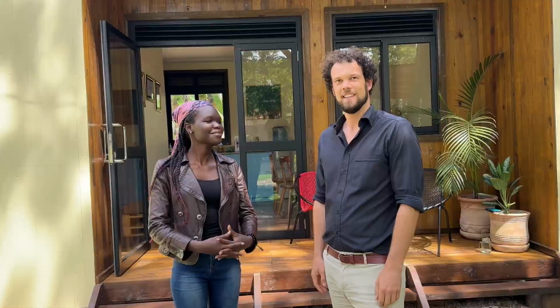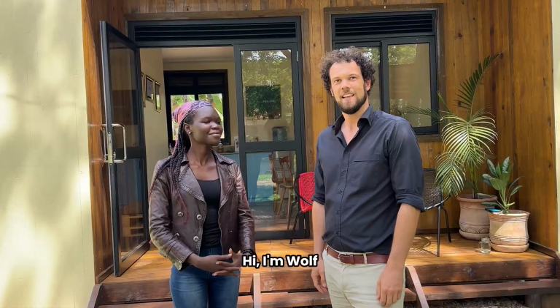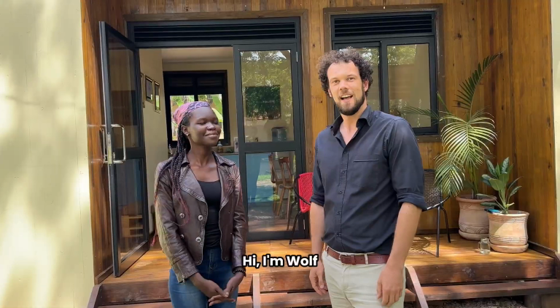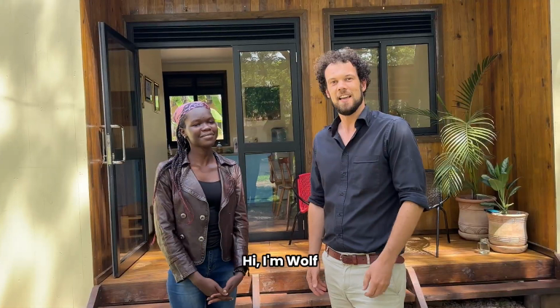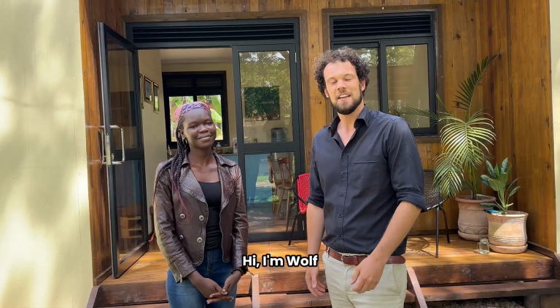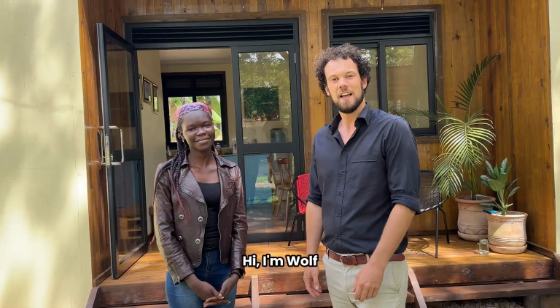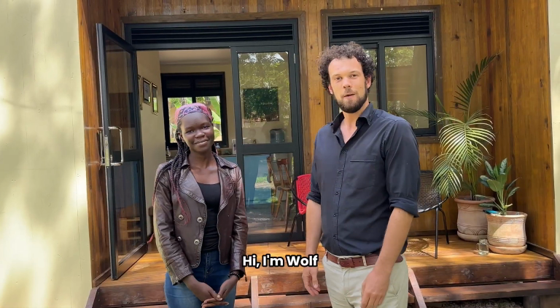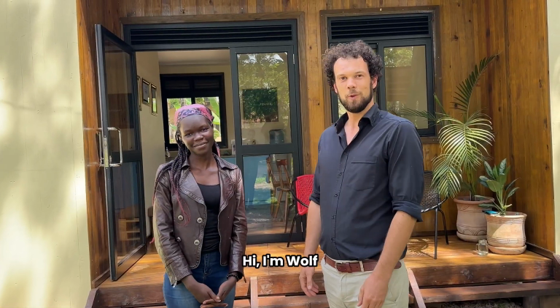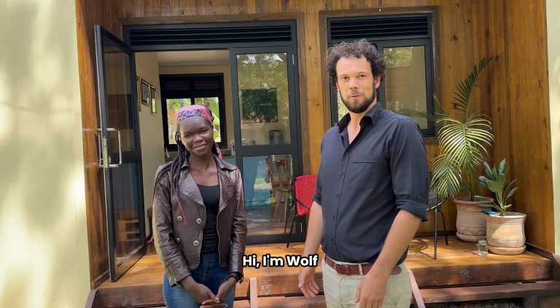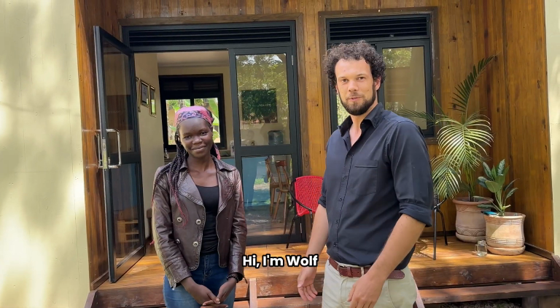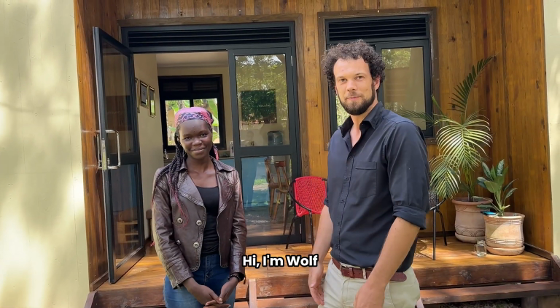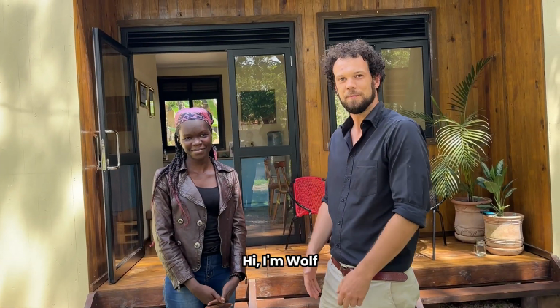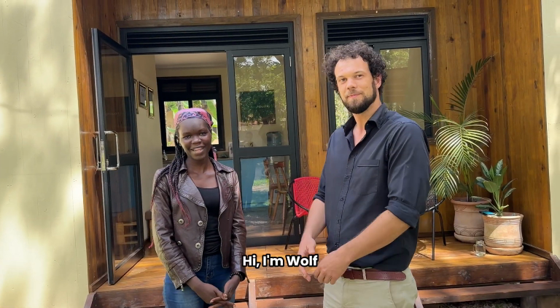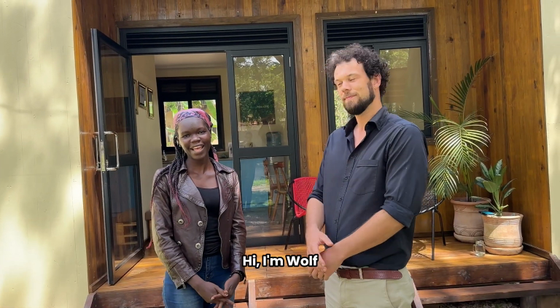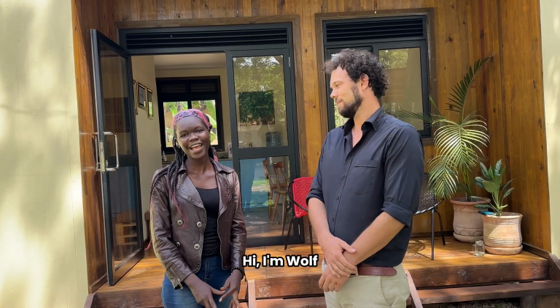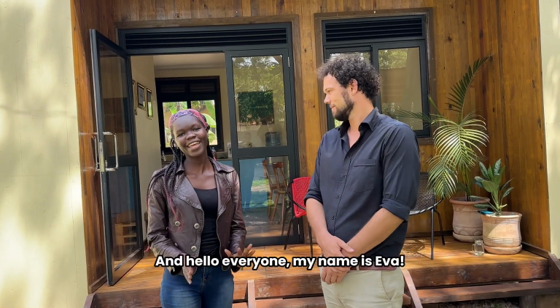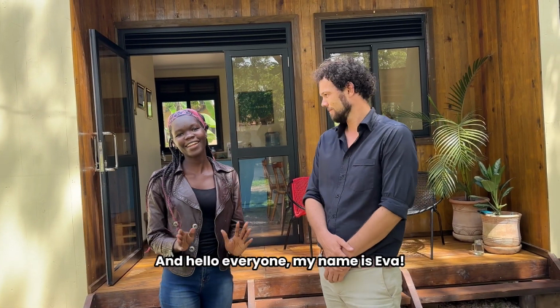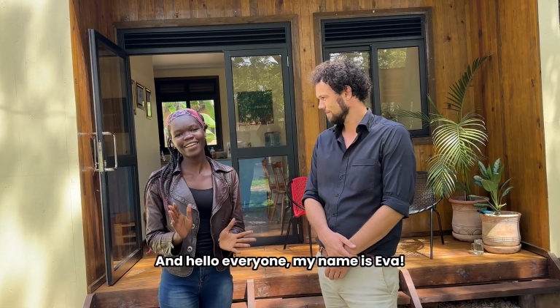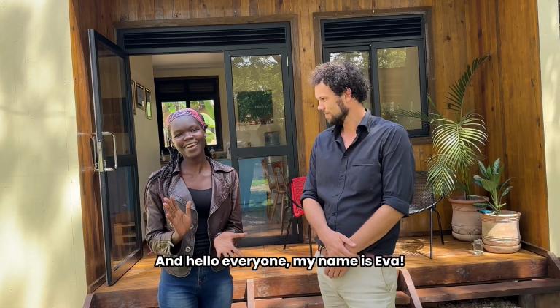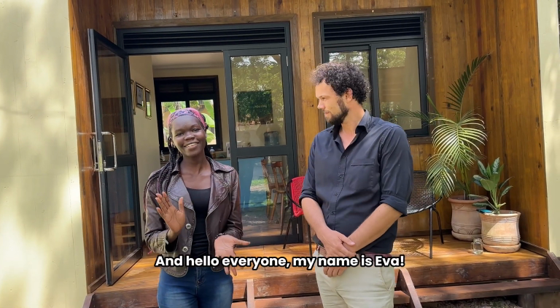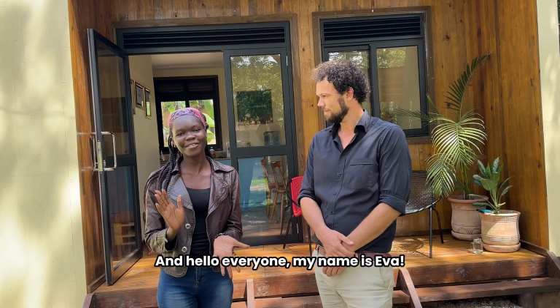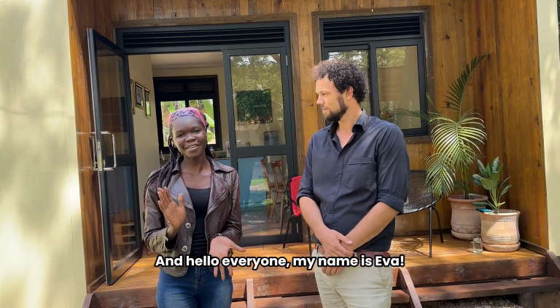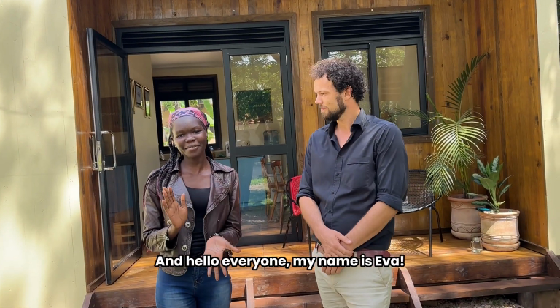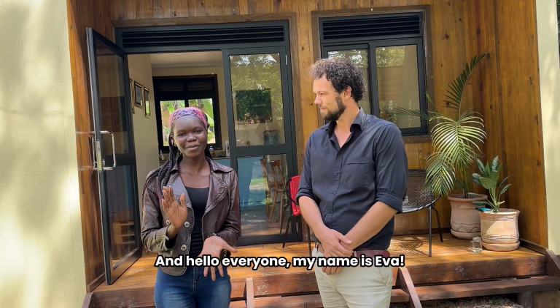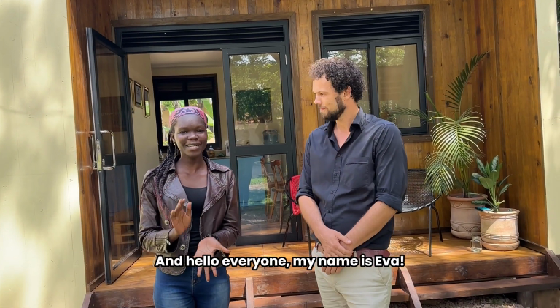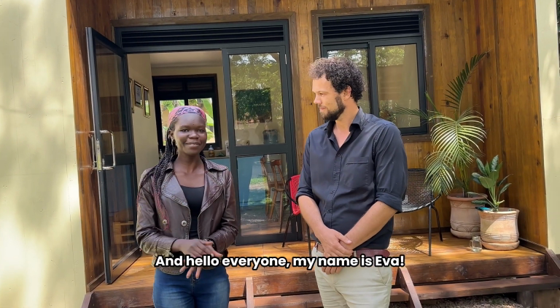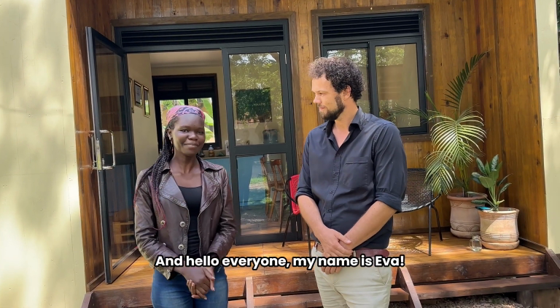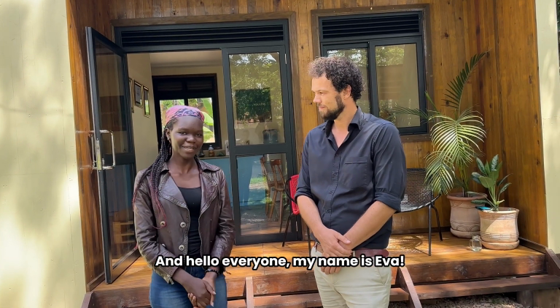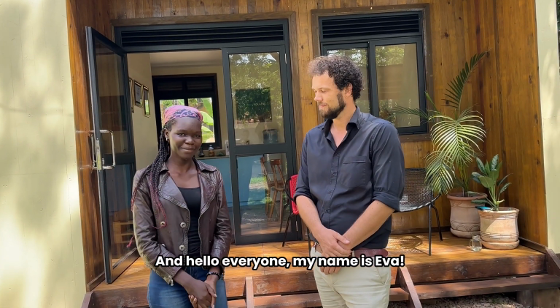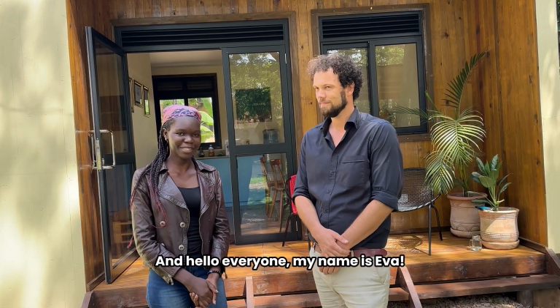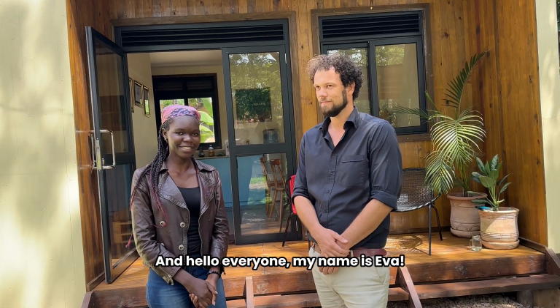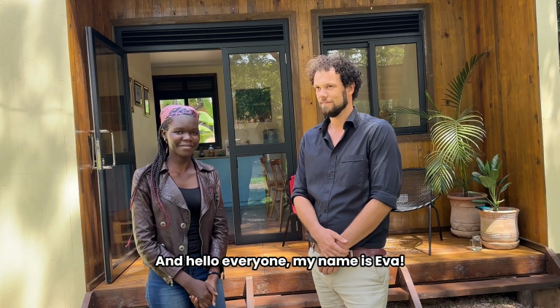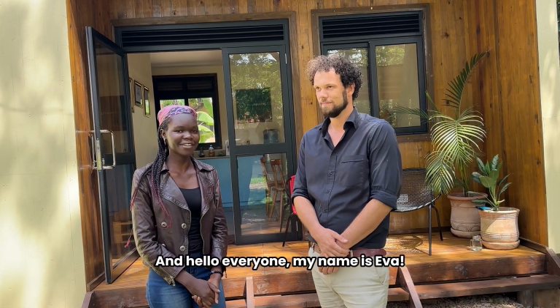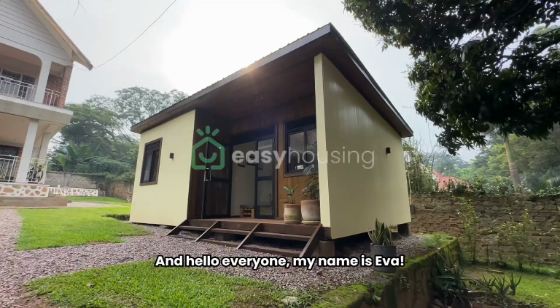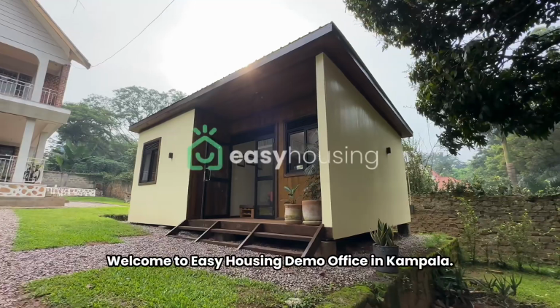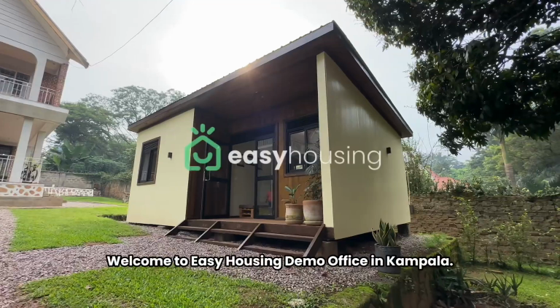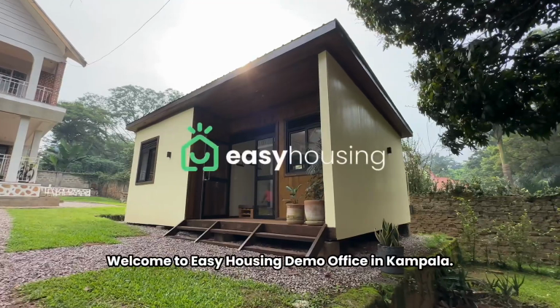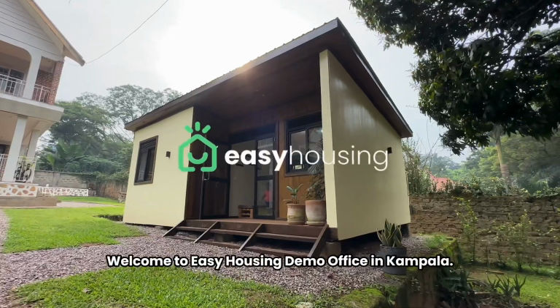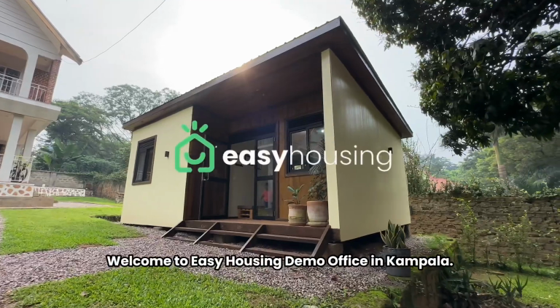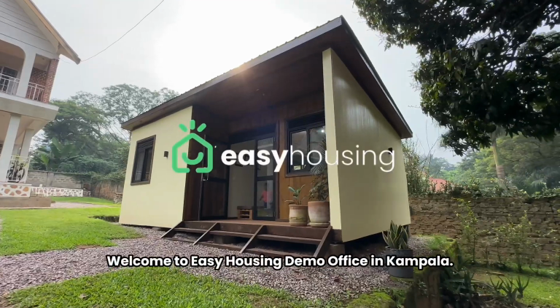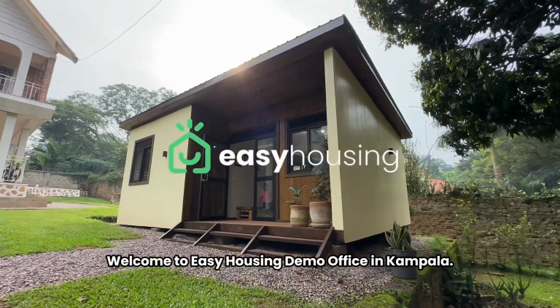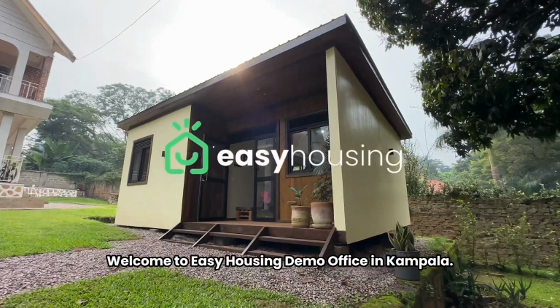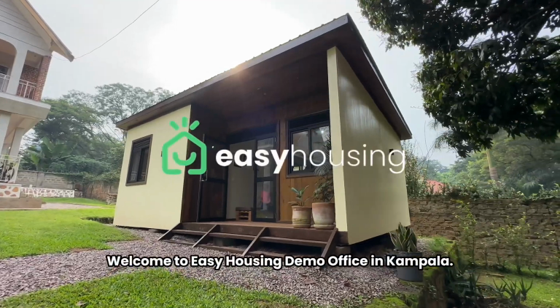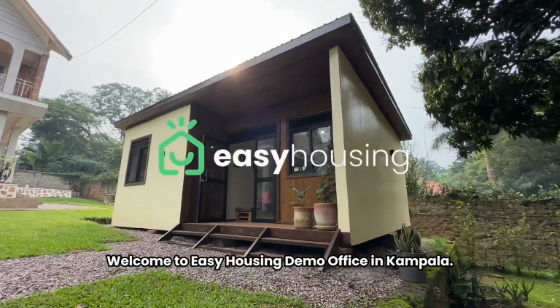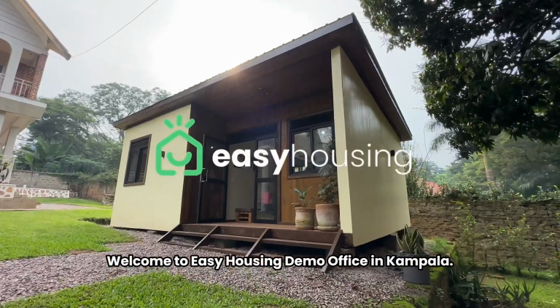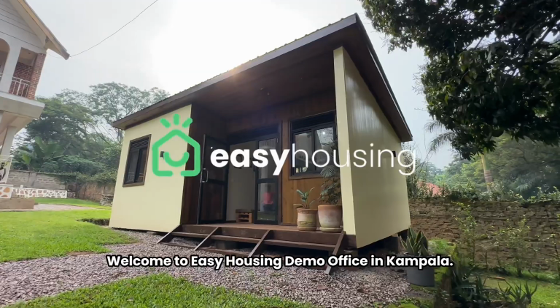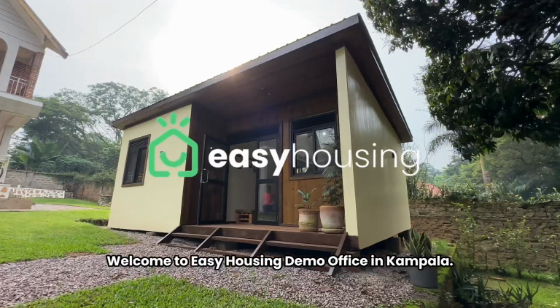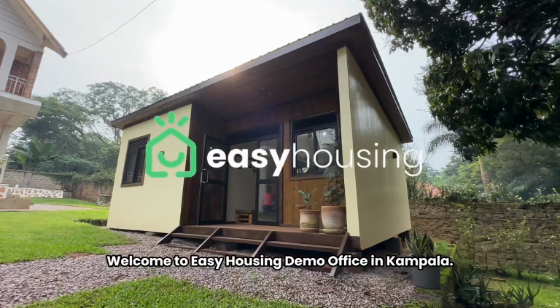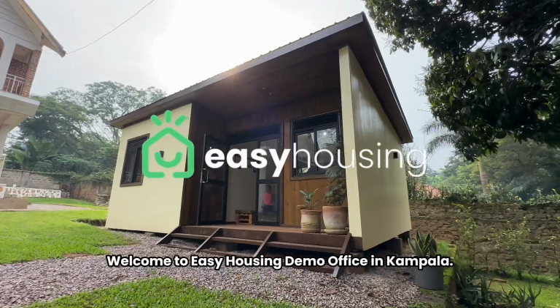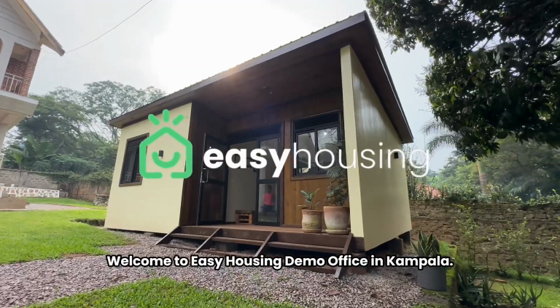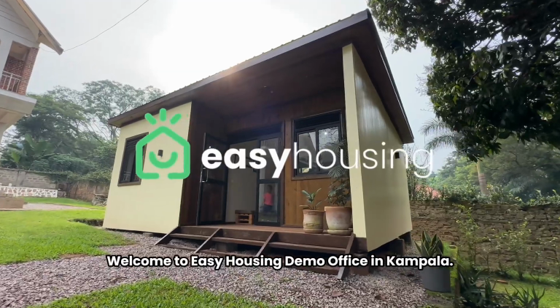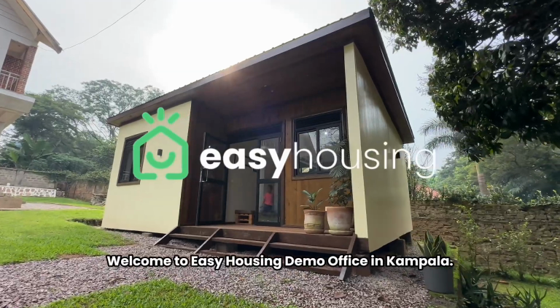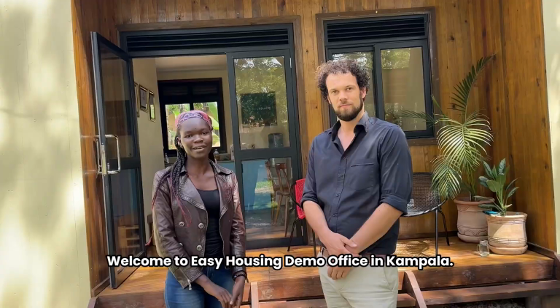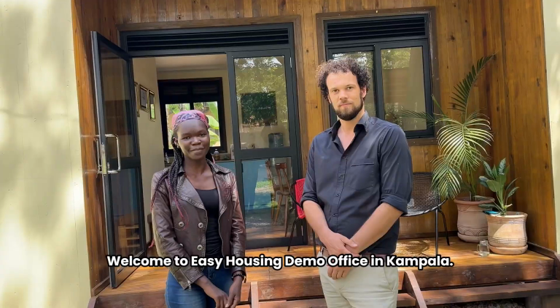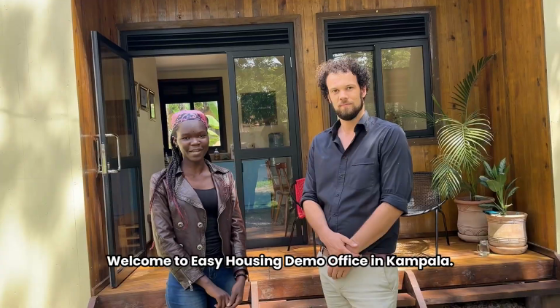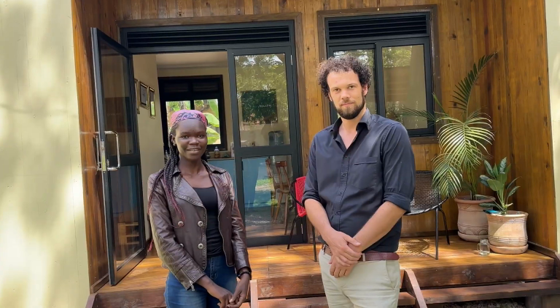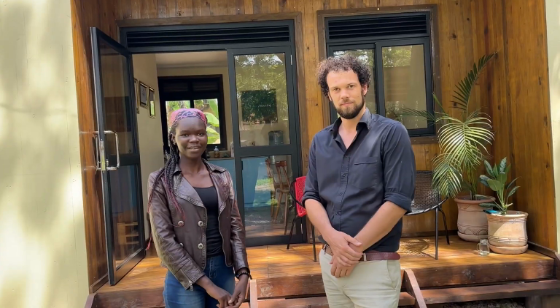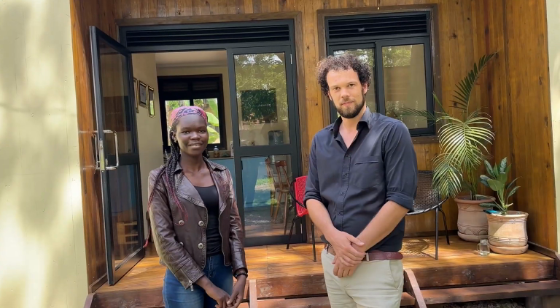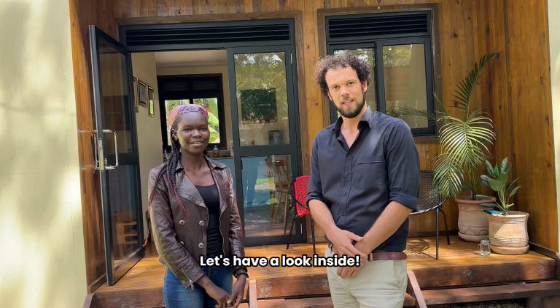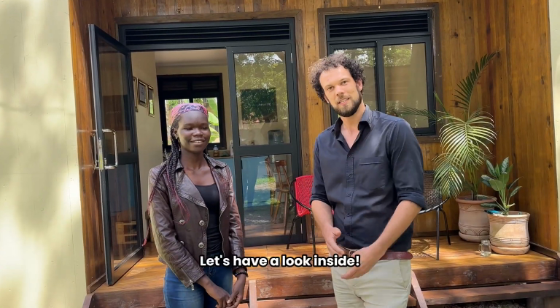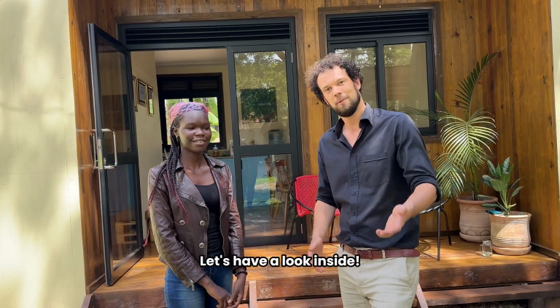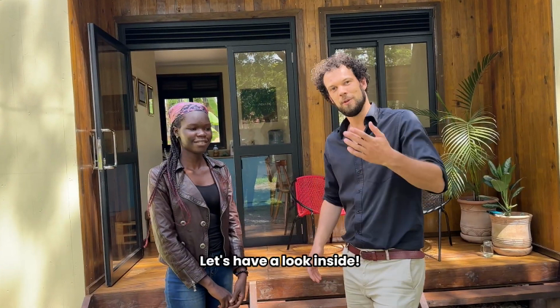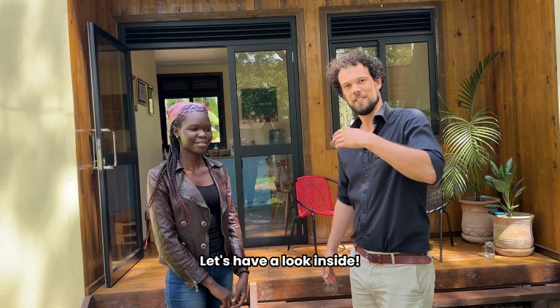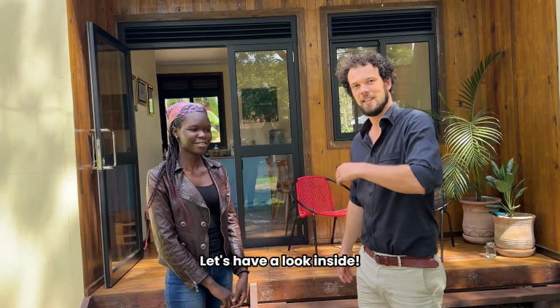Hi, I'm Wolf. Hello everyone, my name is Eva. Welcome to Easy Housing Demo Office in Topcala. Let's have a look inside.